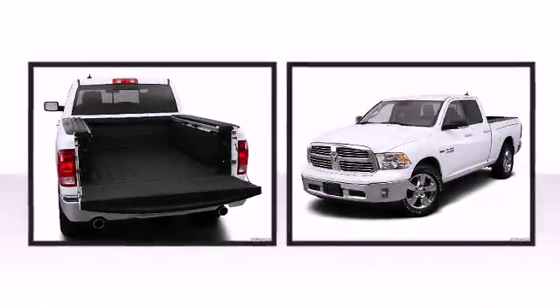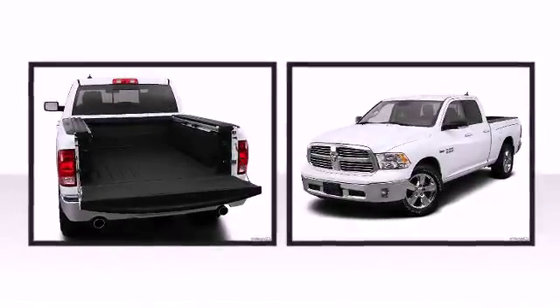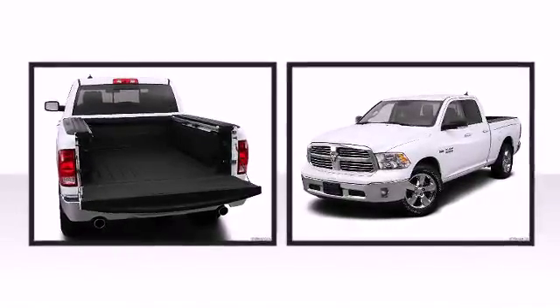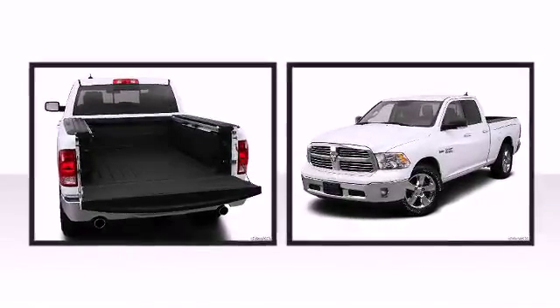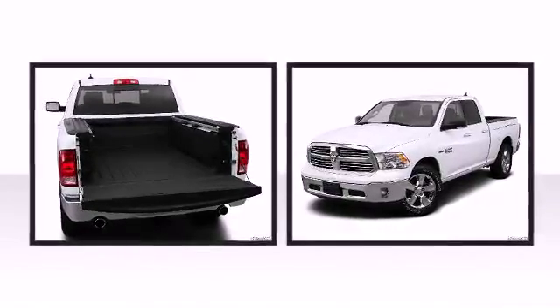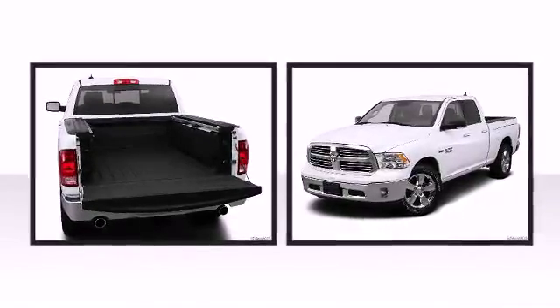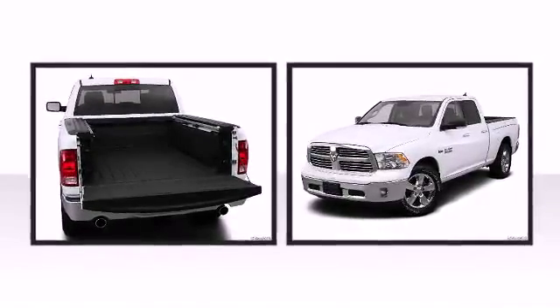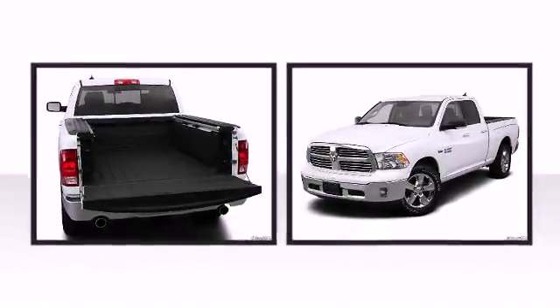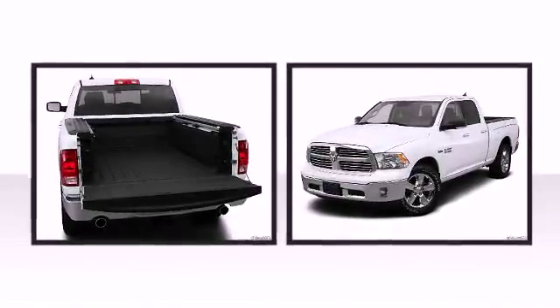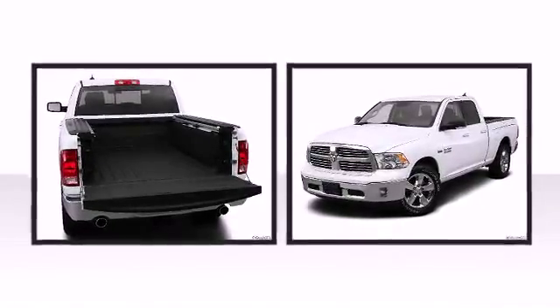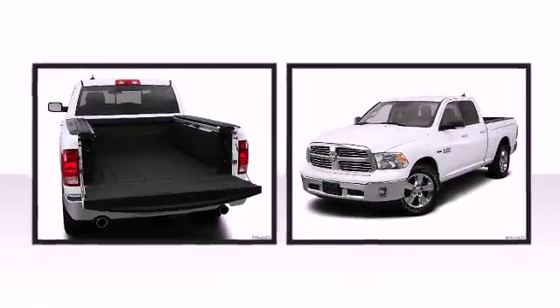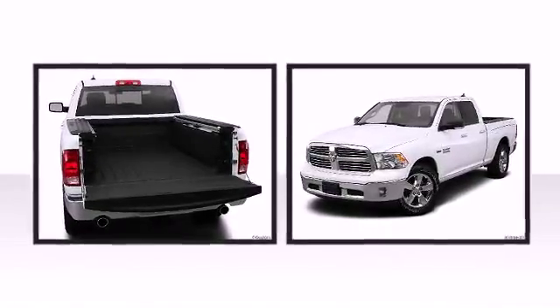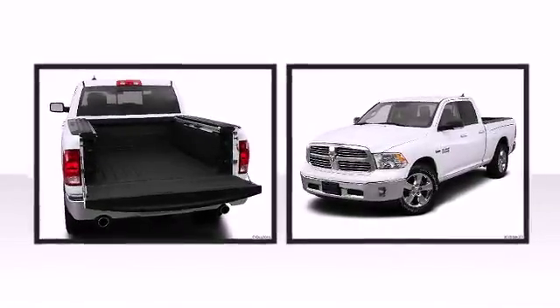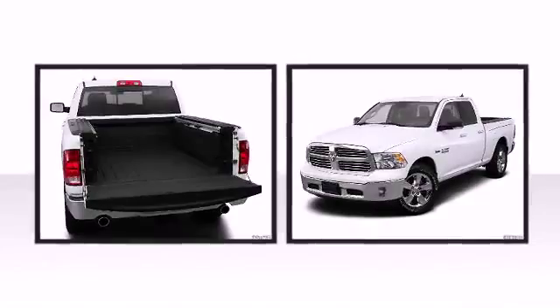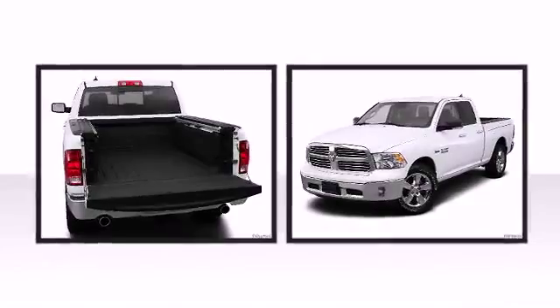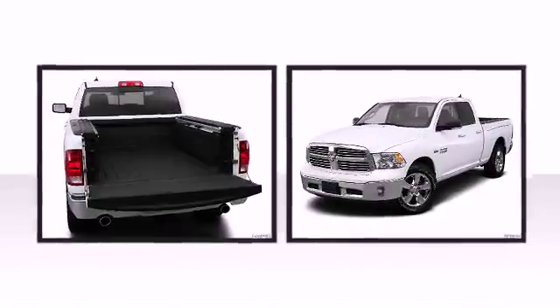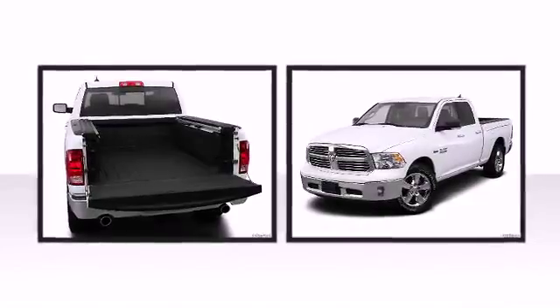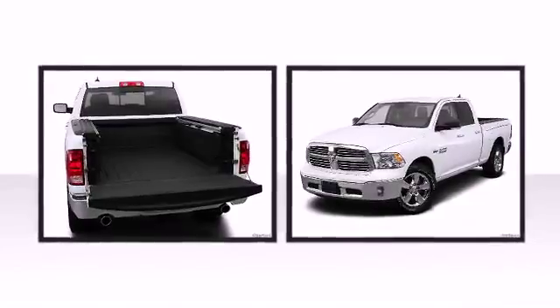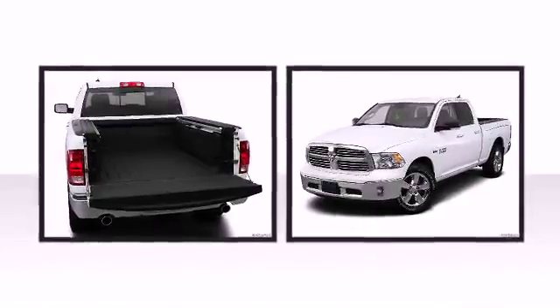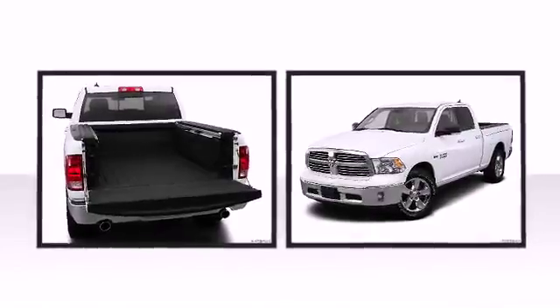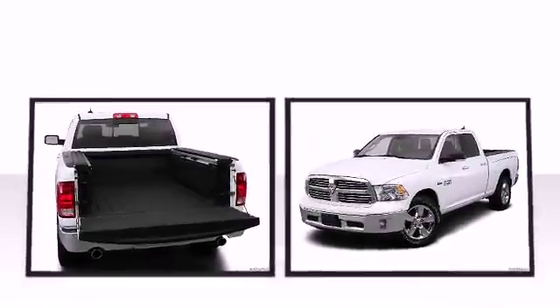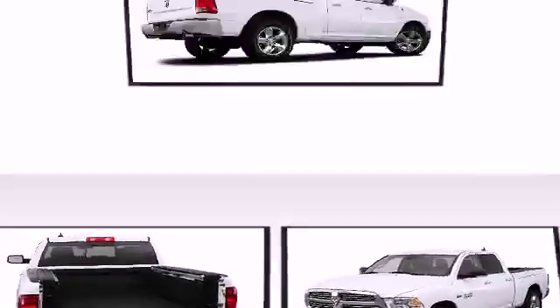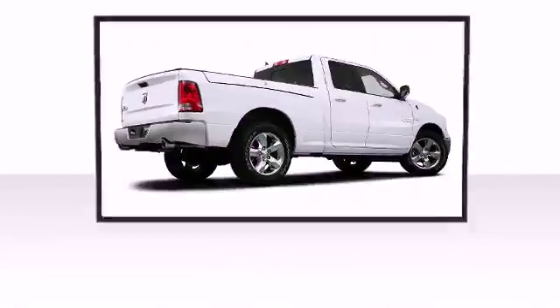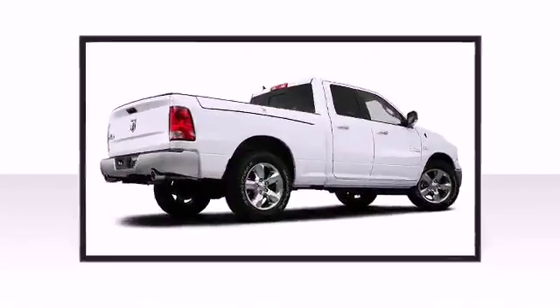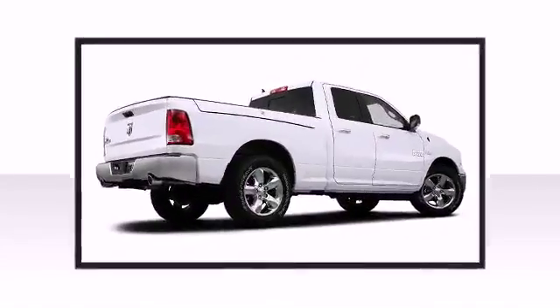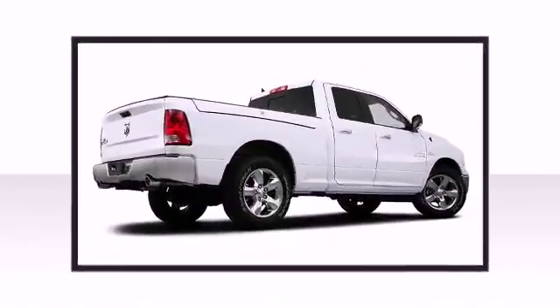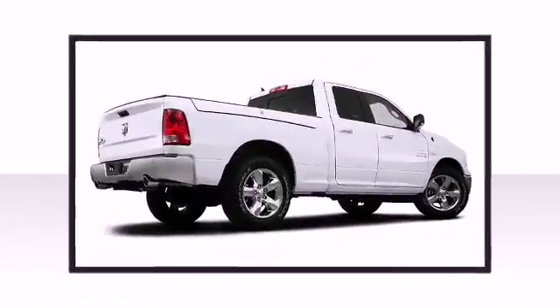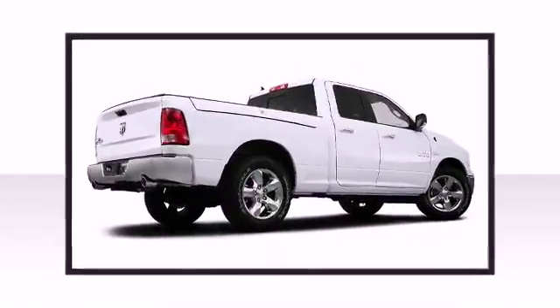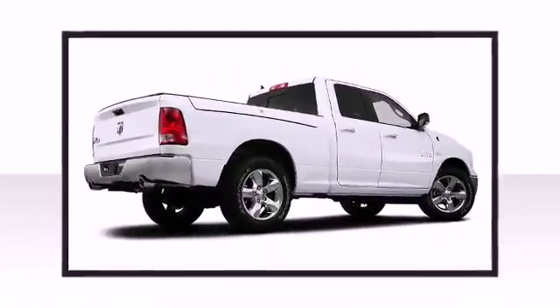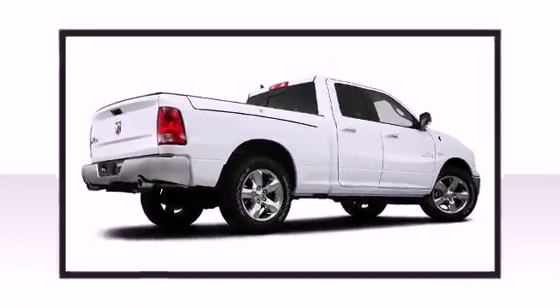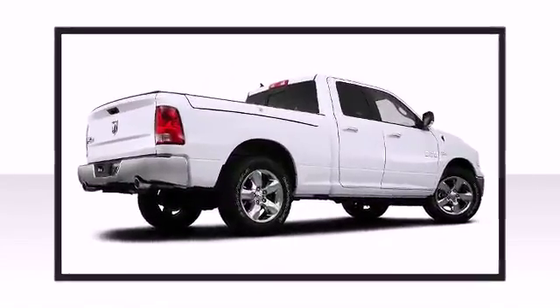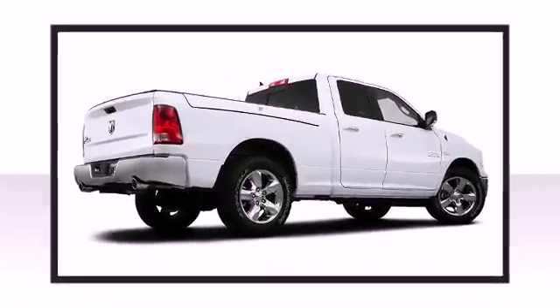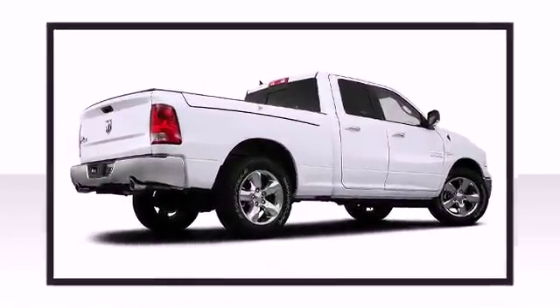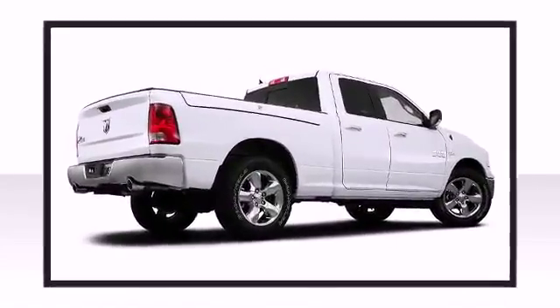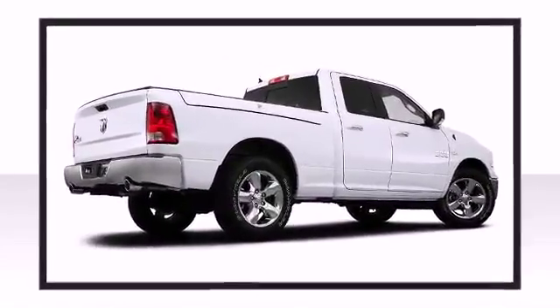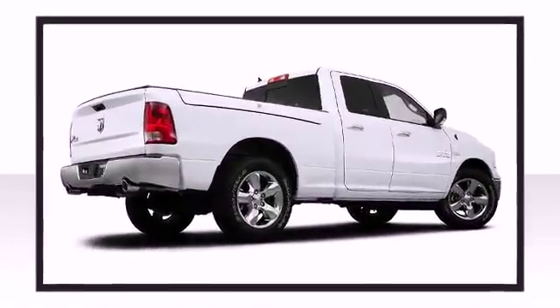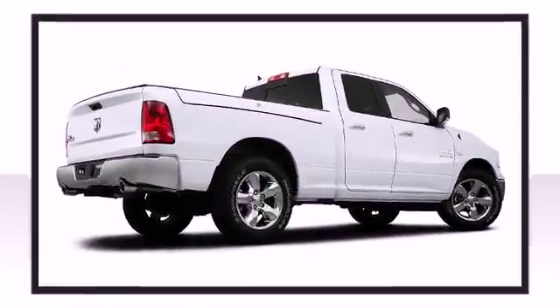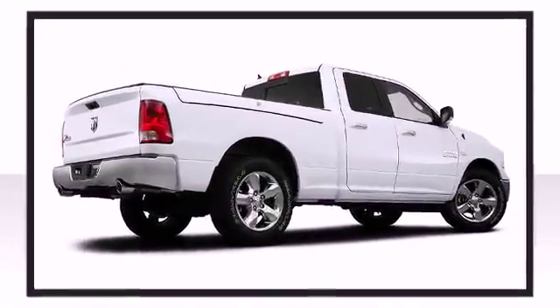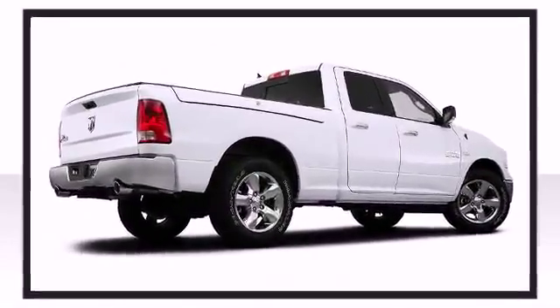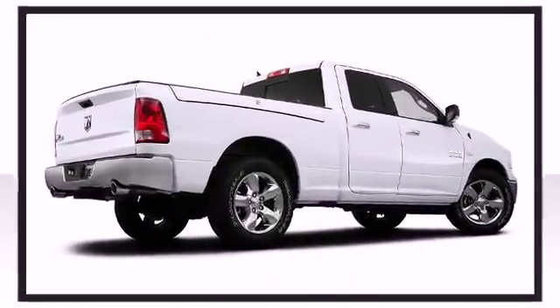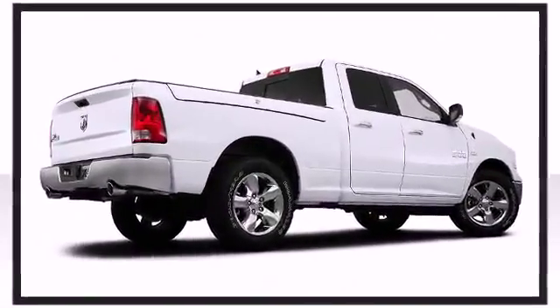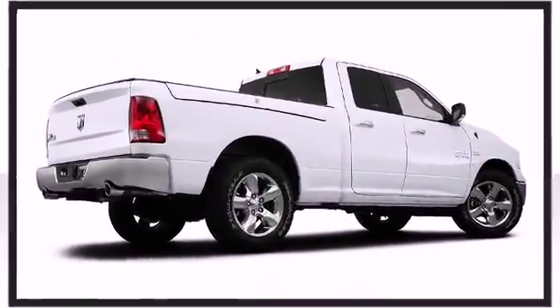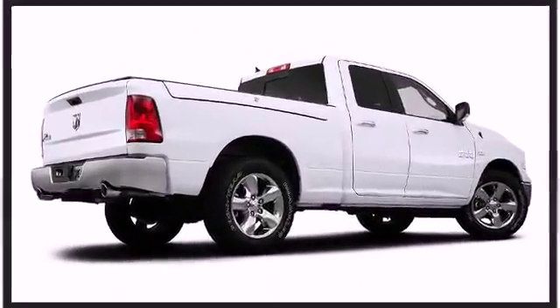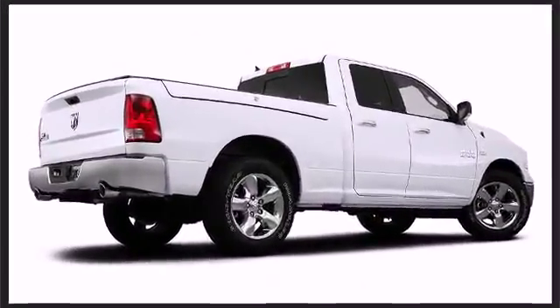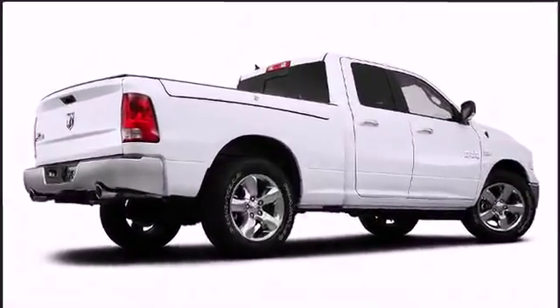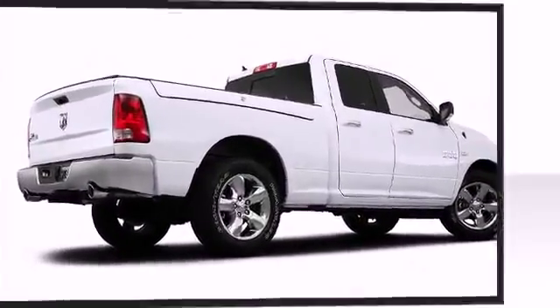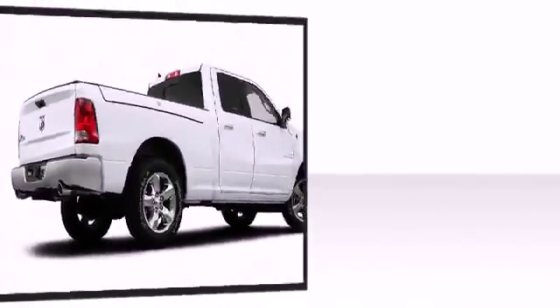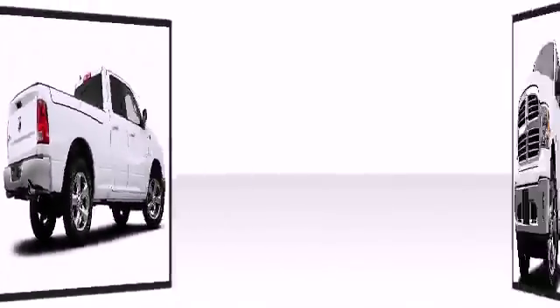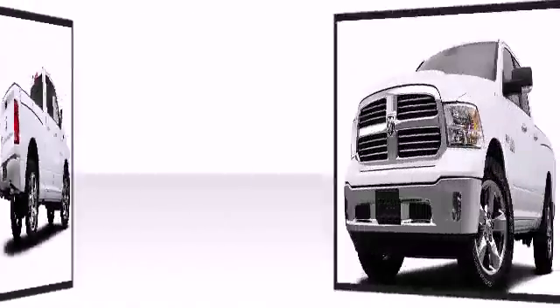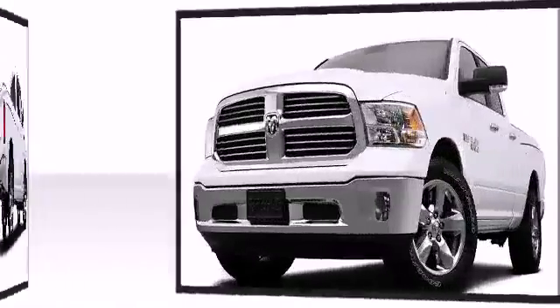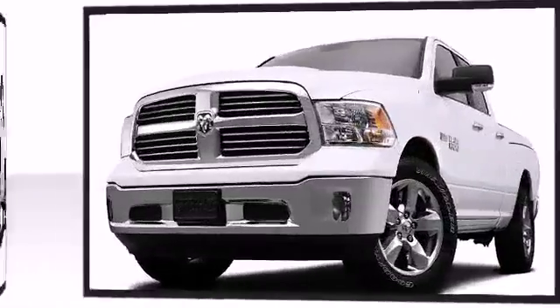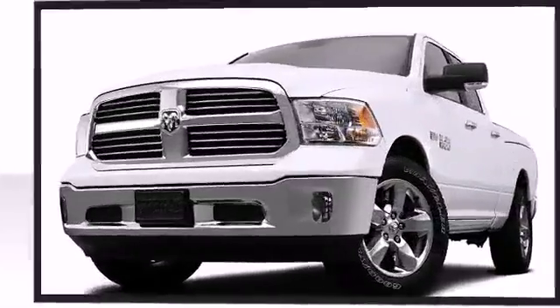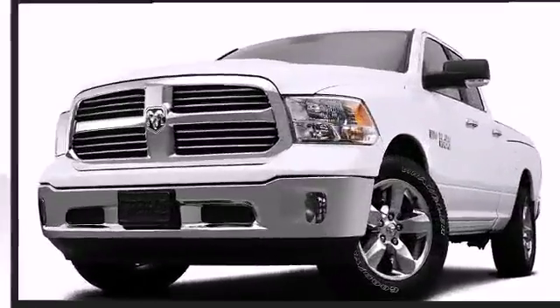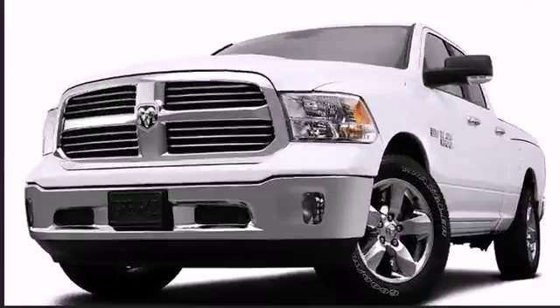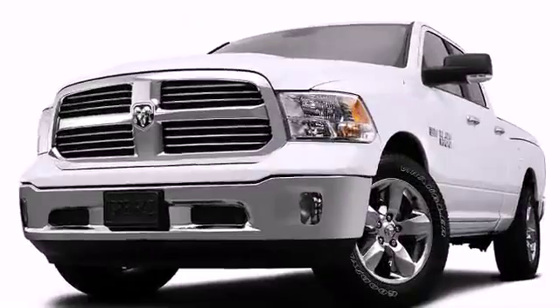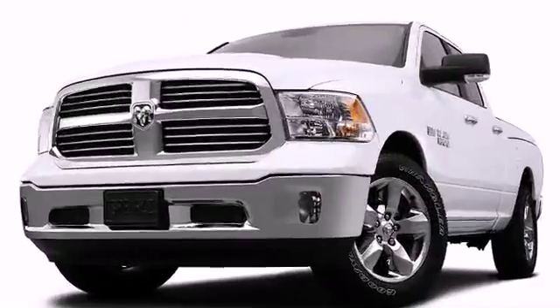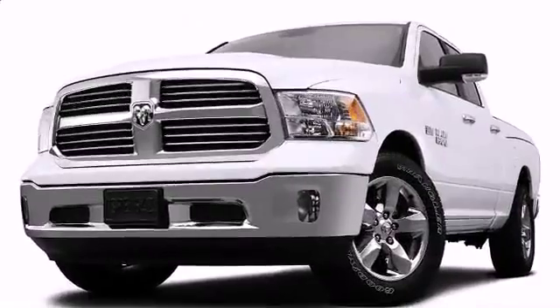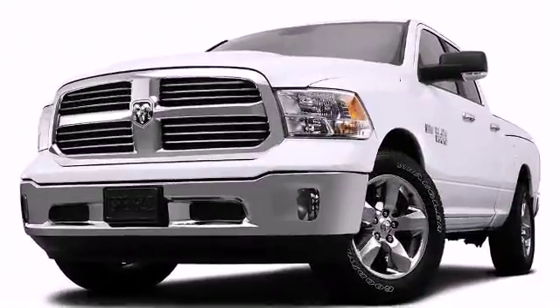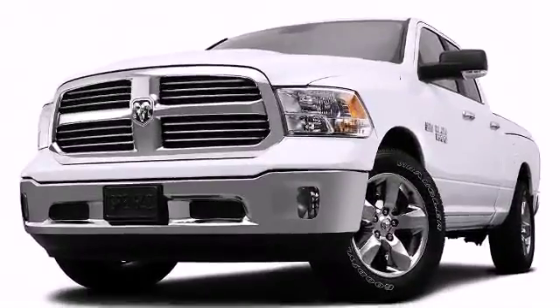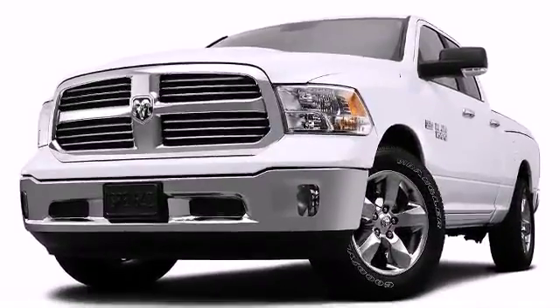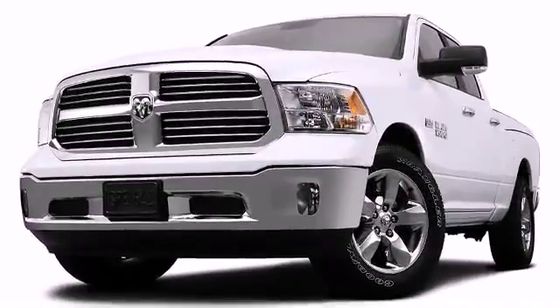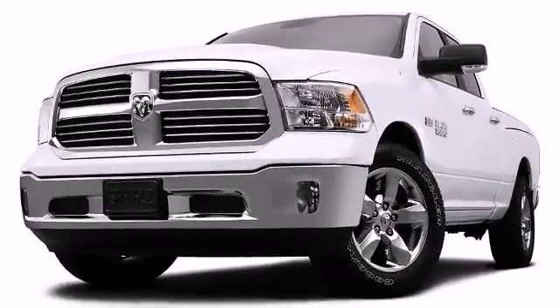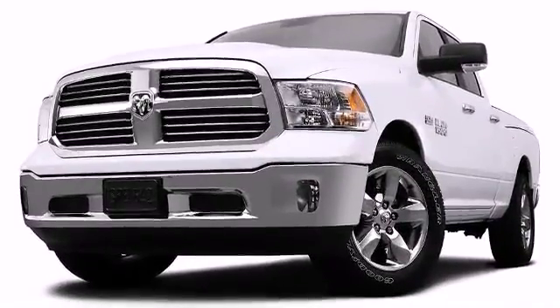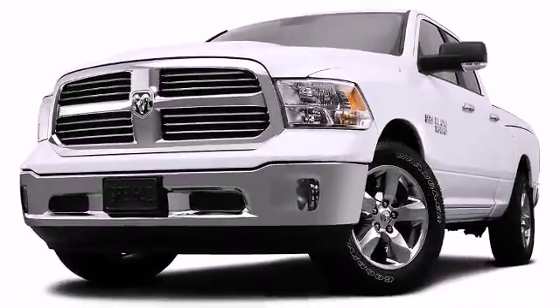Confidence and poise are expressed throughout the exterior. A confident footprint is created via the 17-inch alloy wheels.